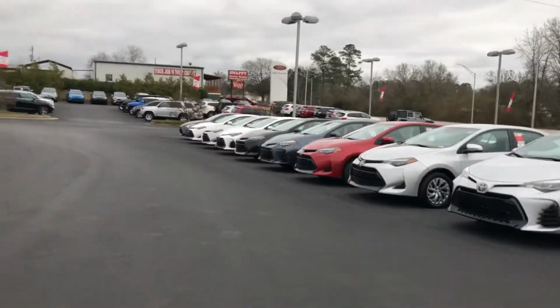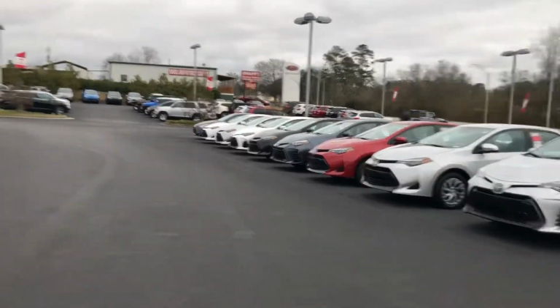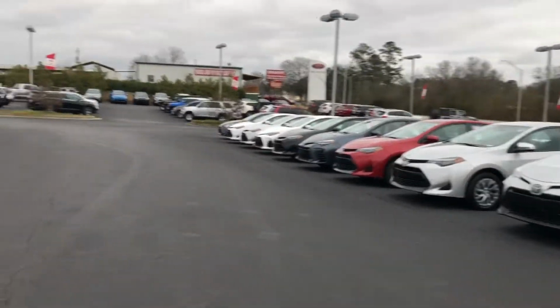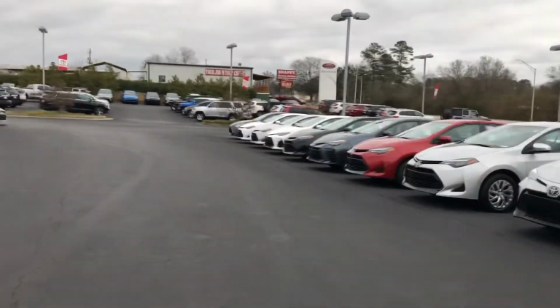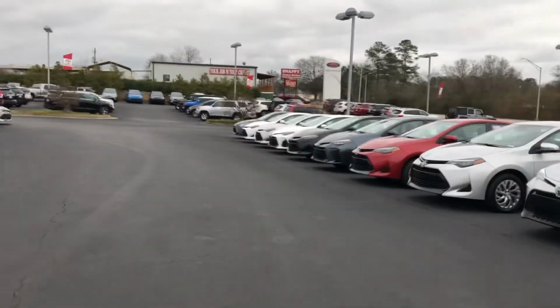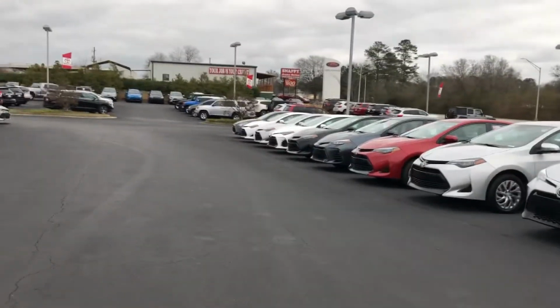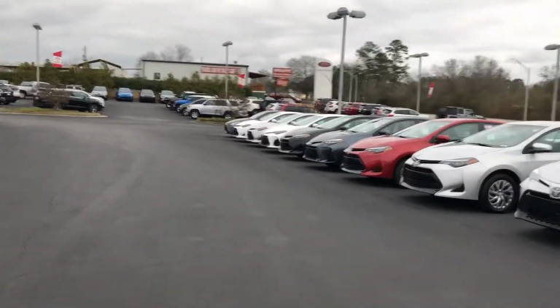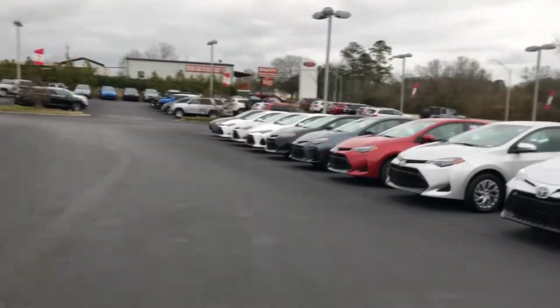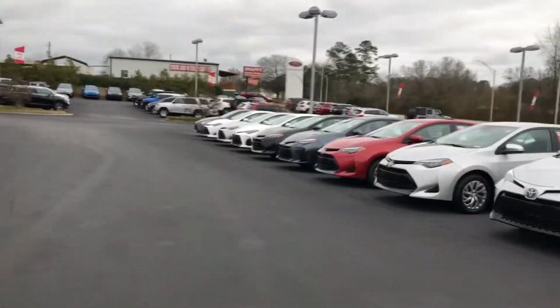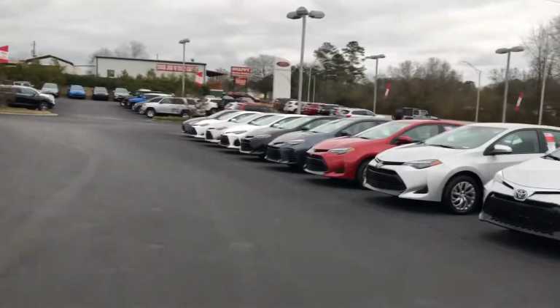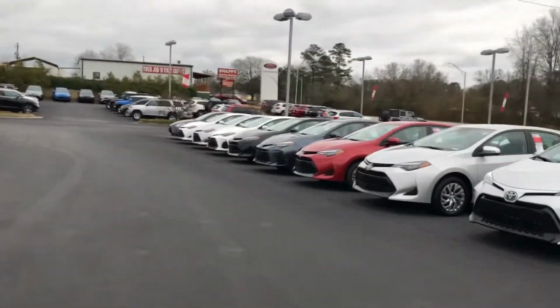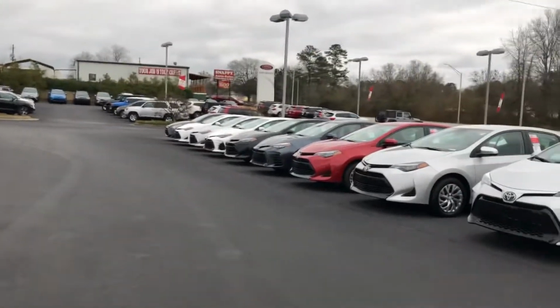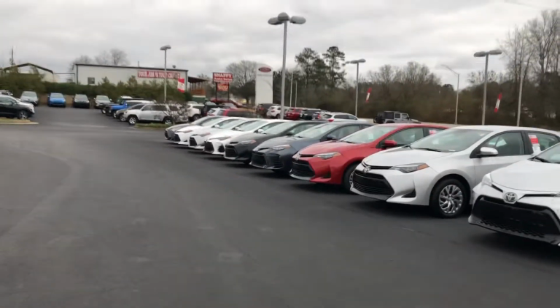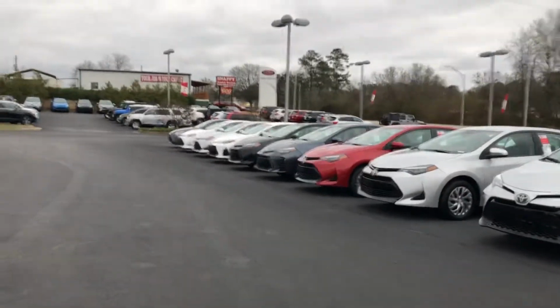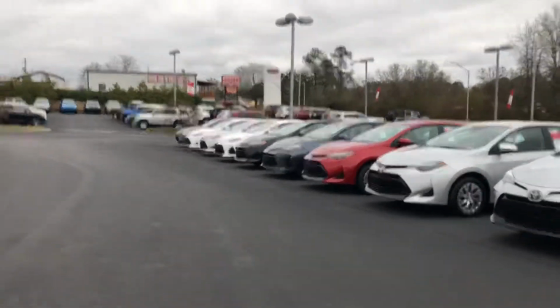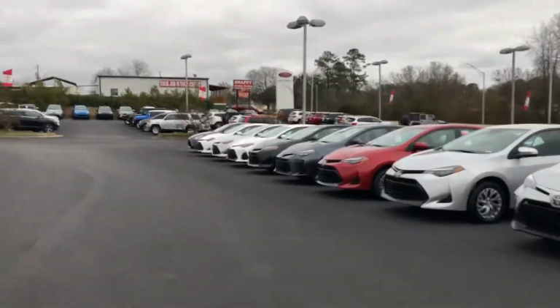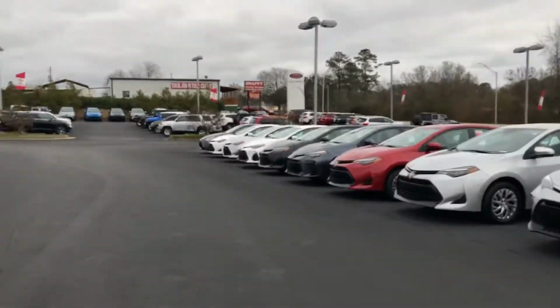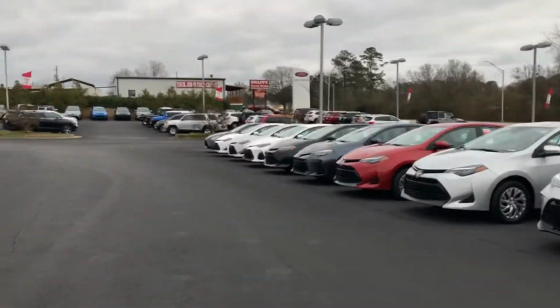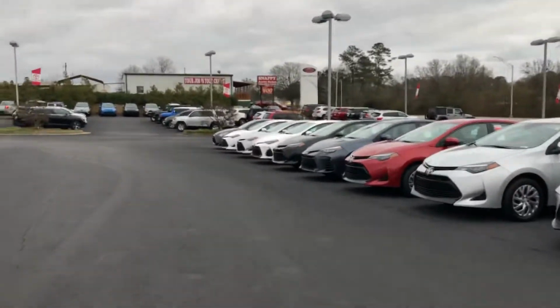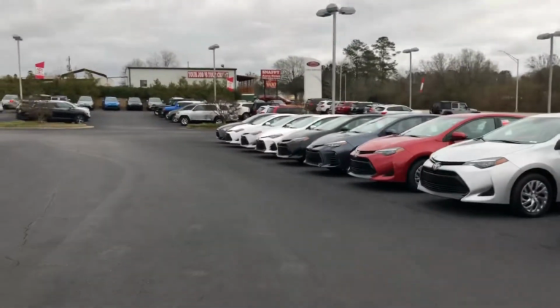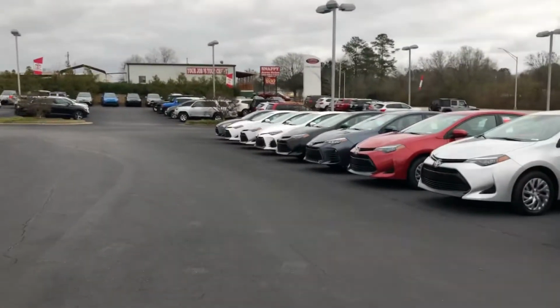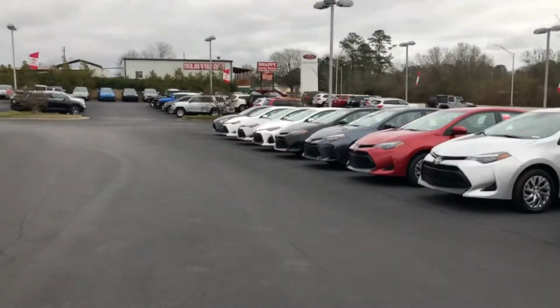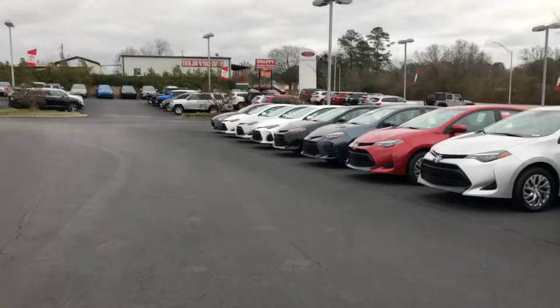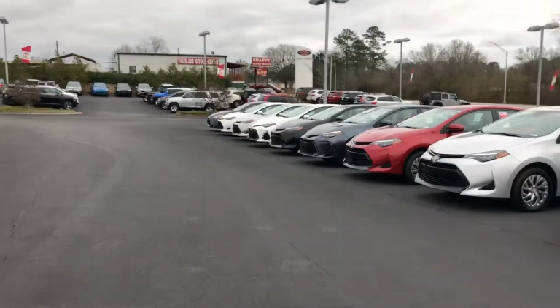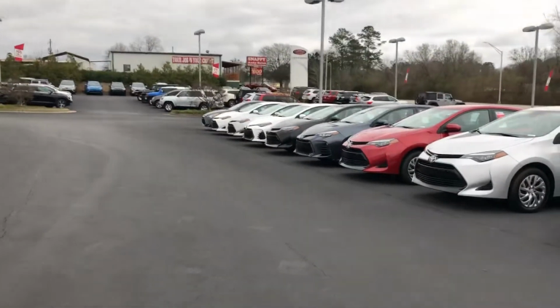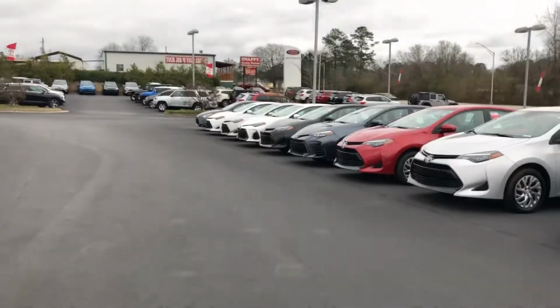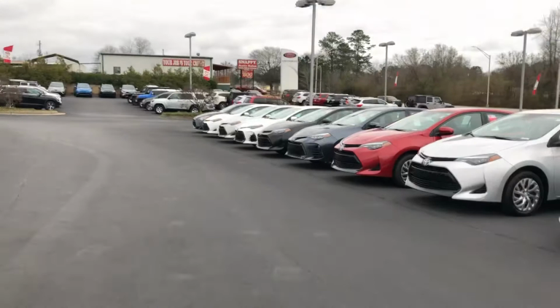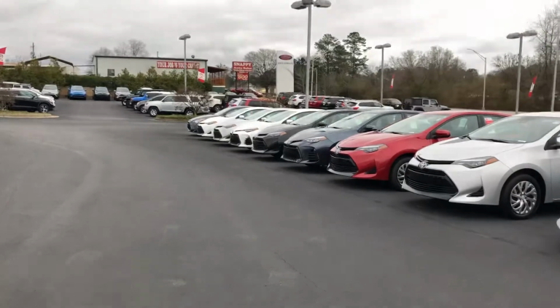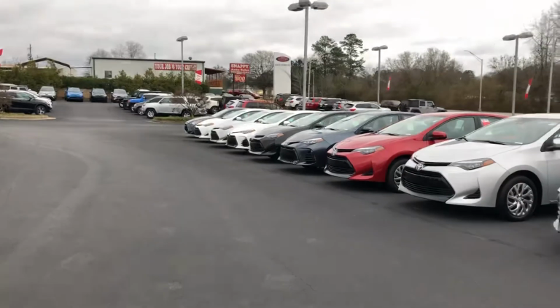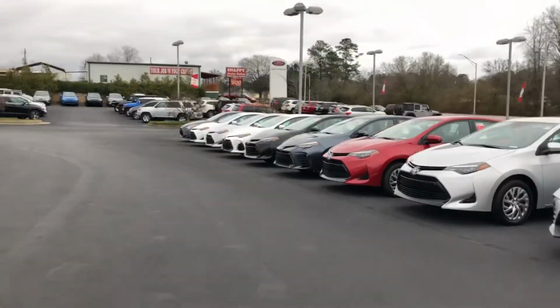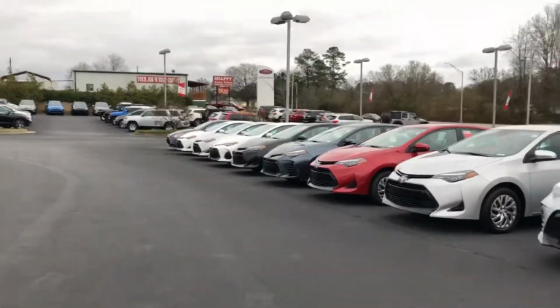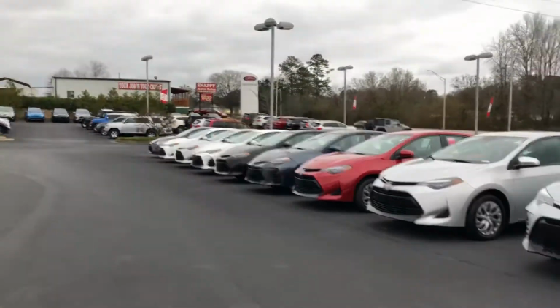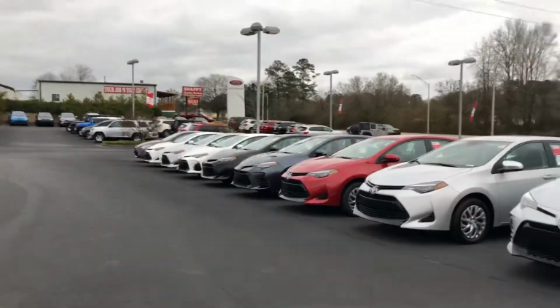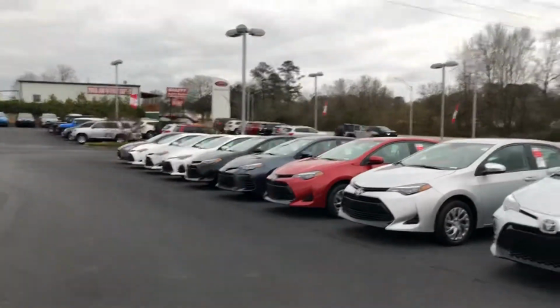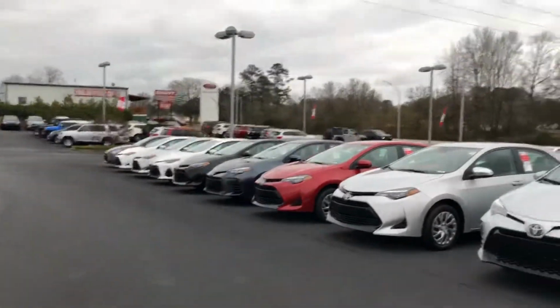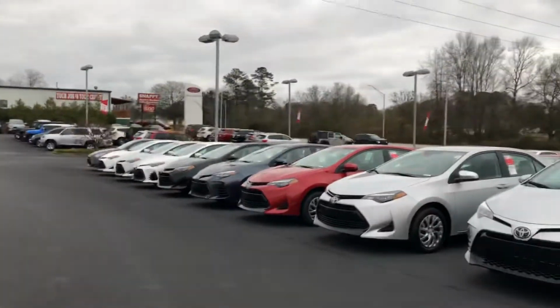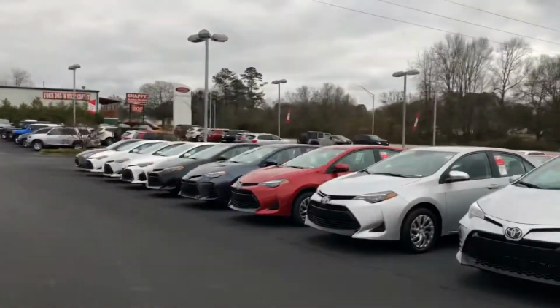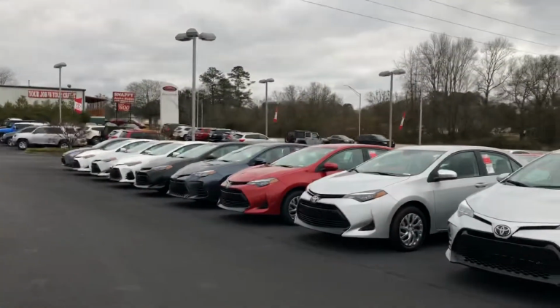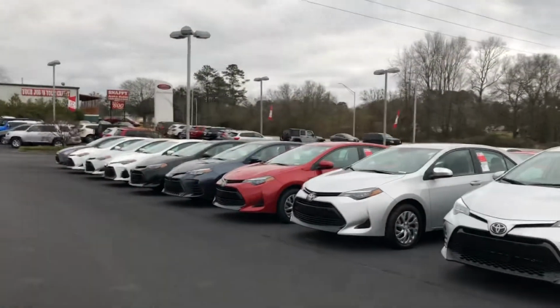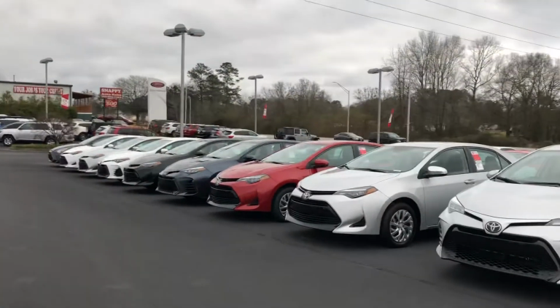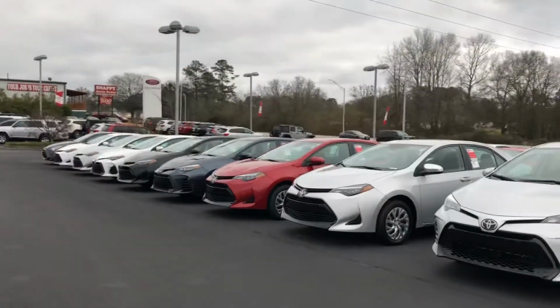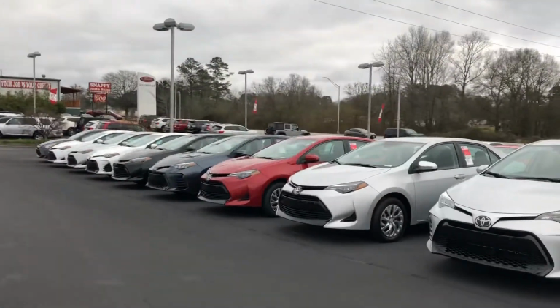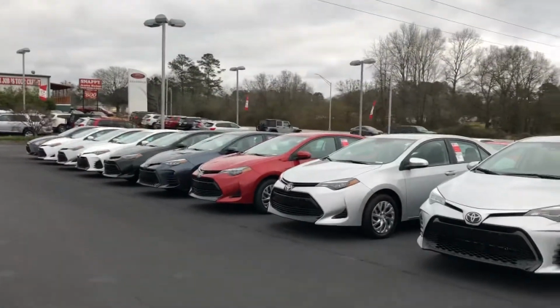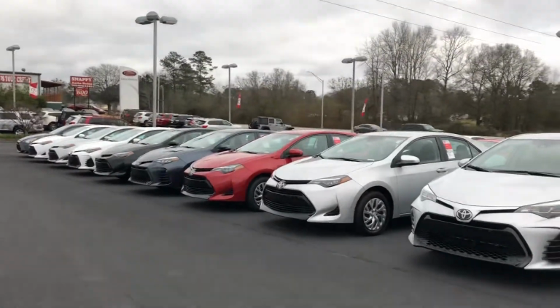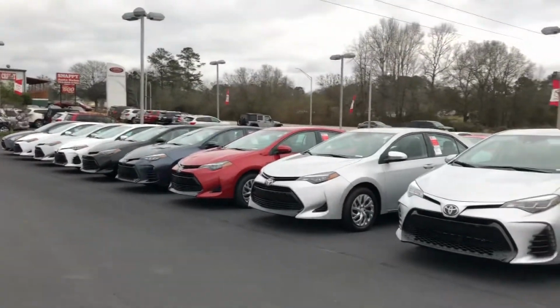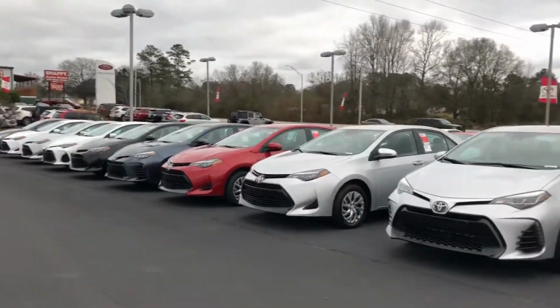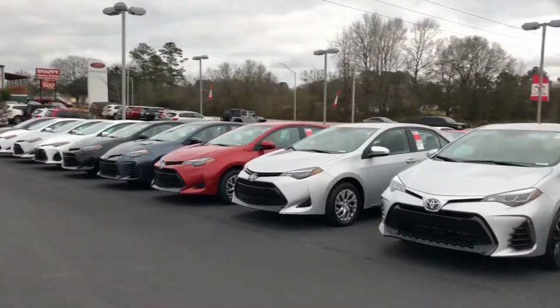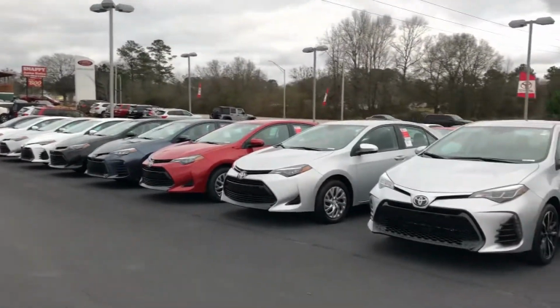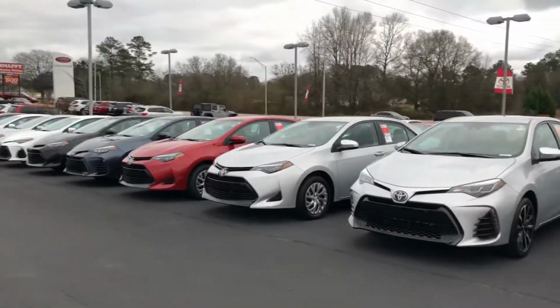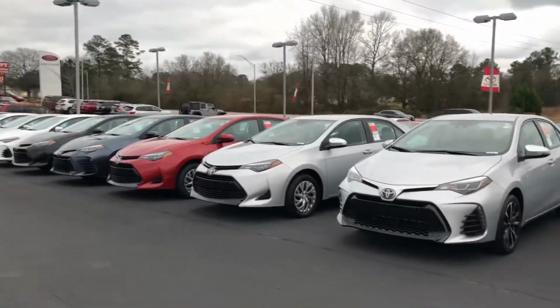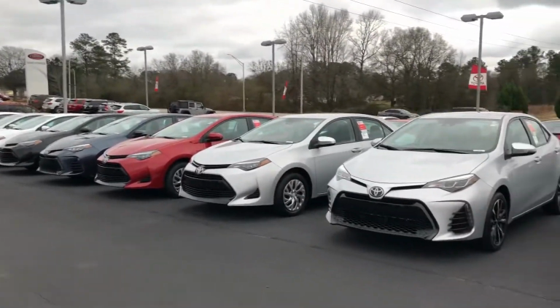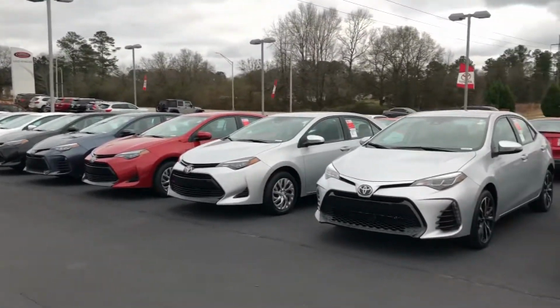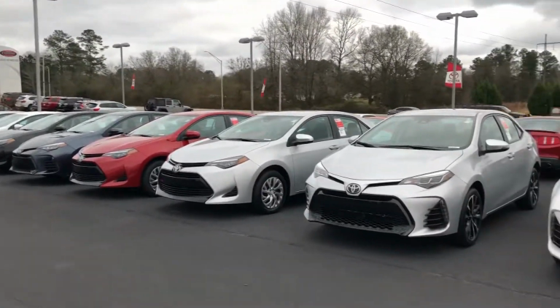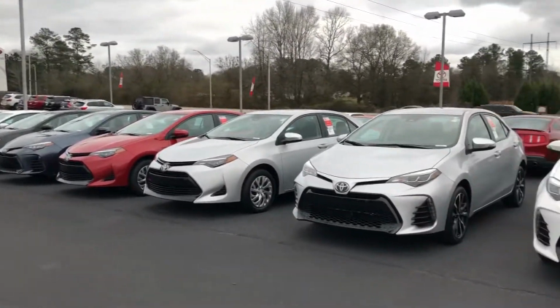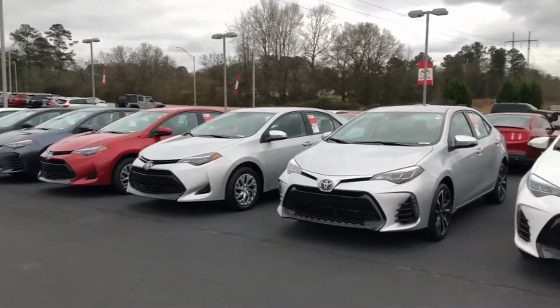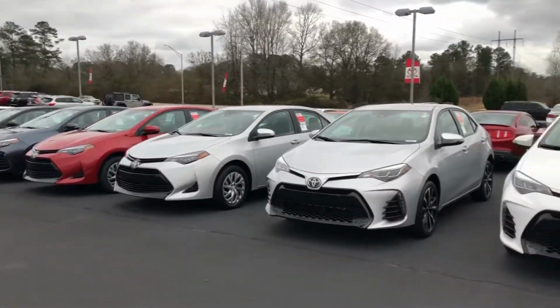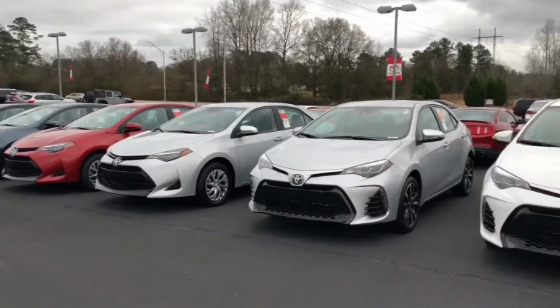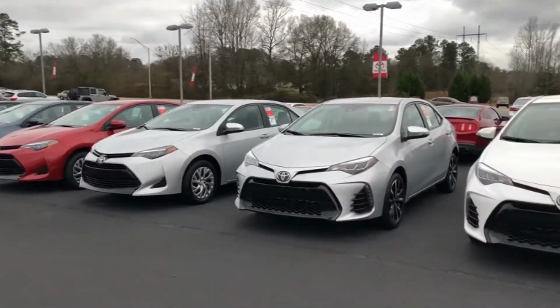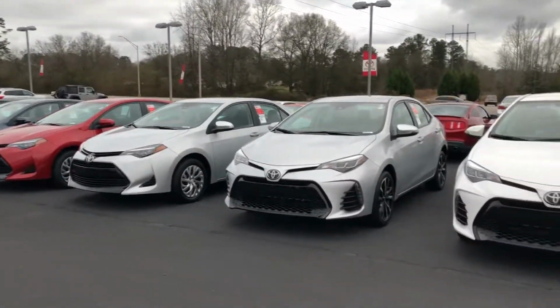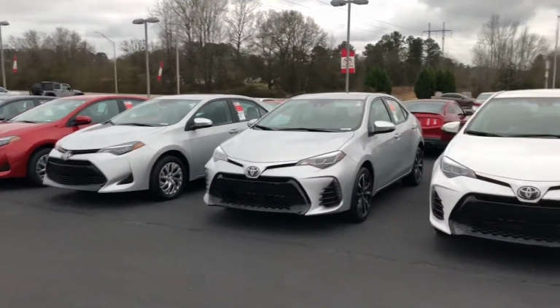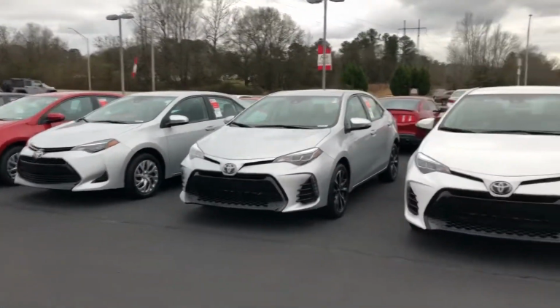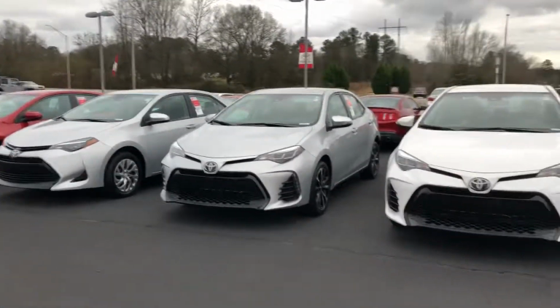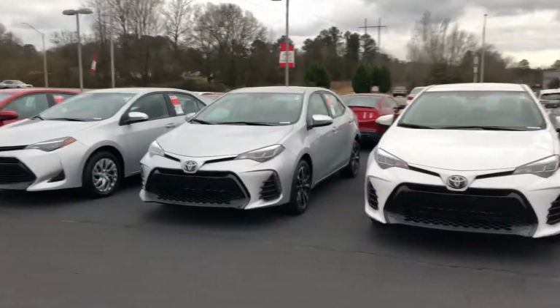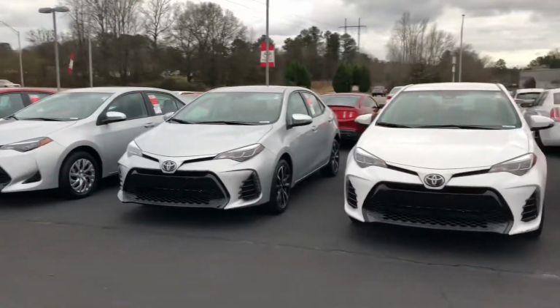As you can see, we have all colors from white, silver, black, red.